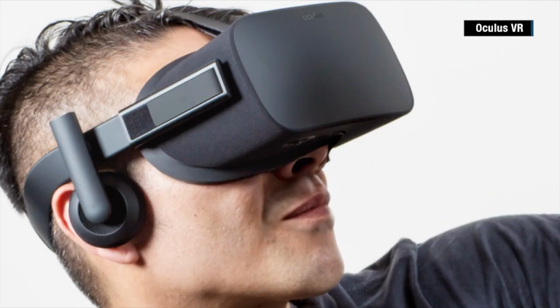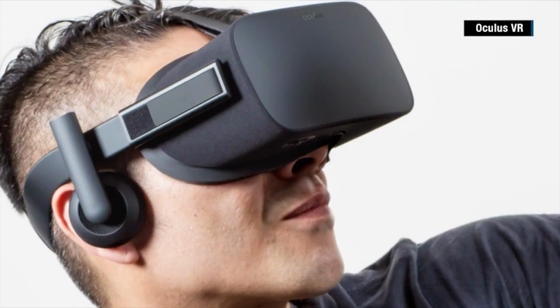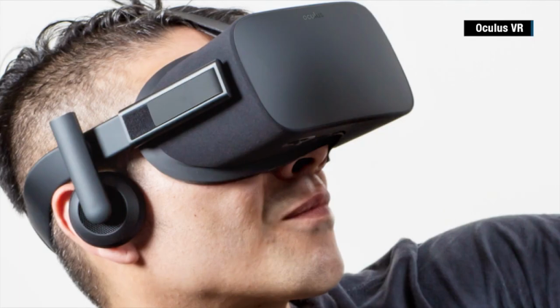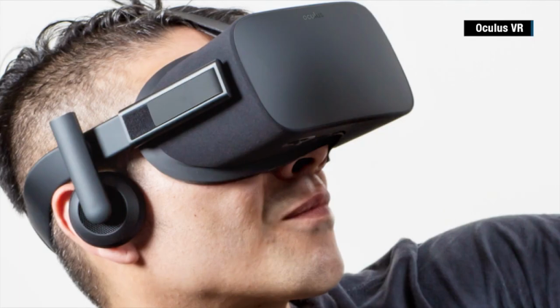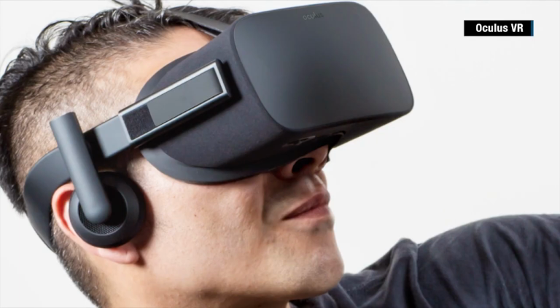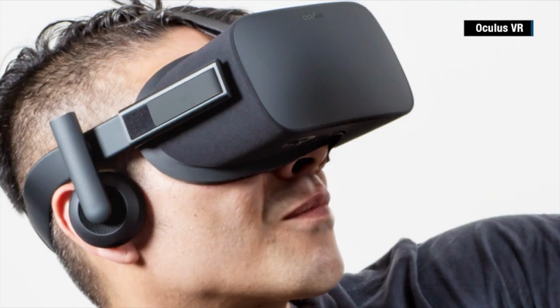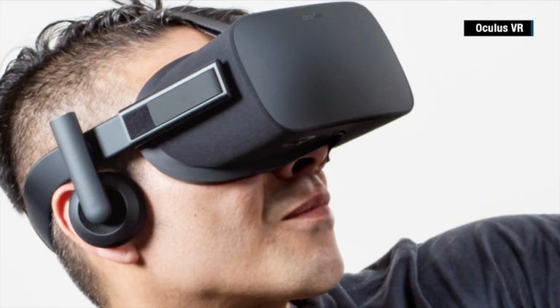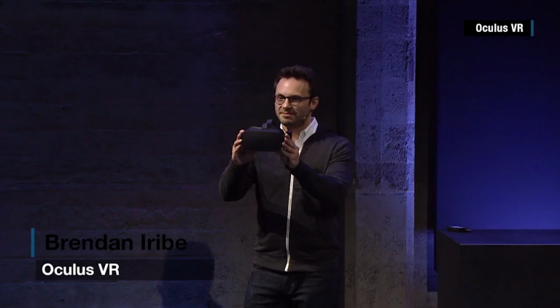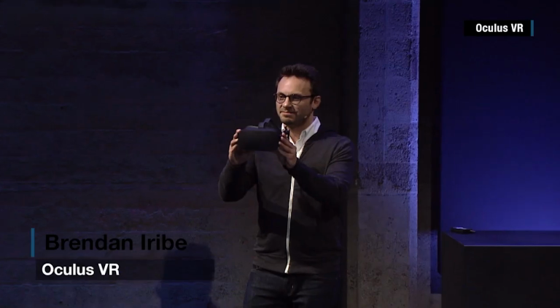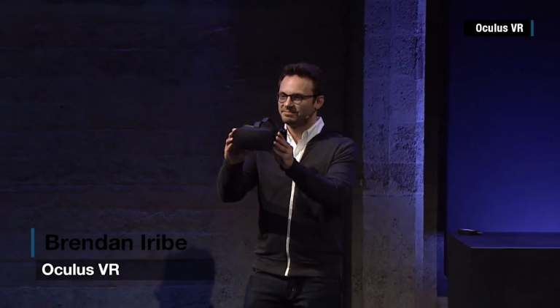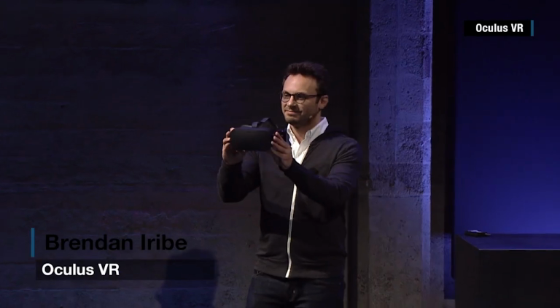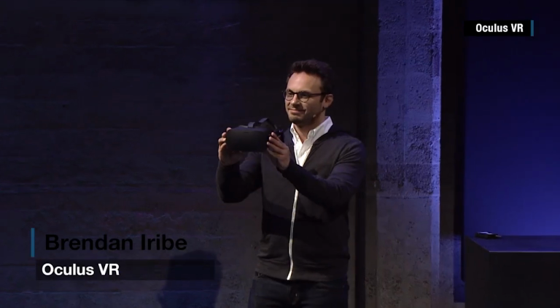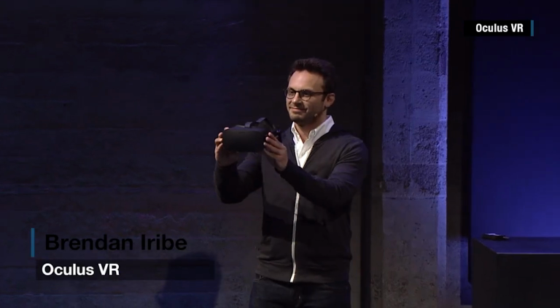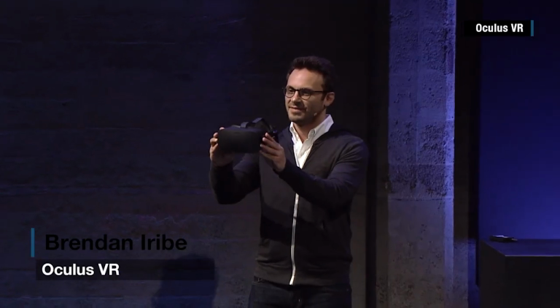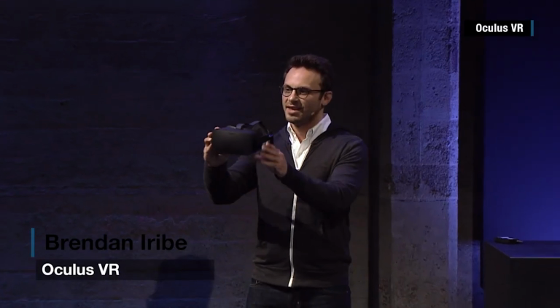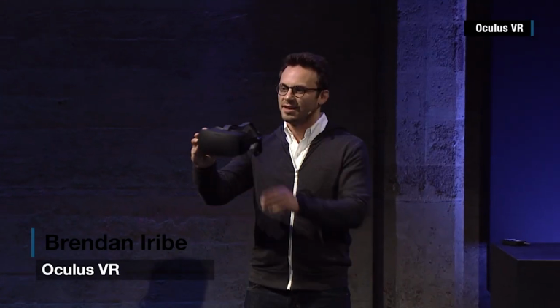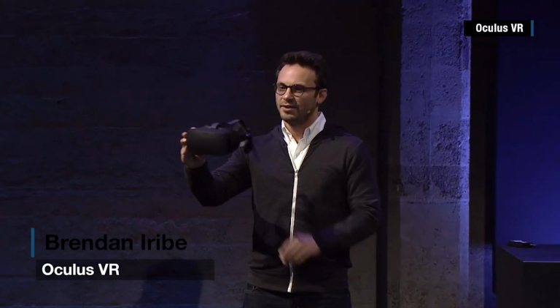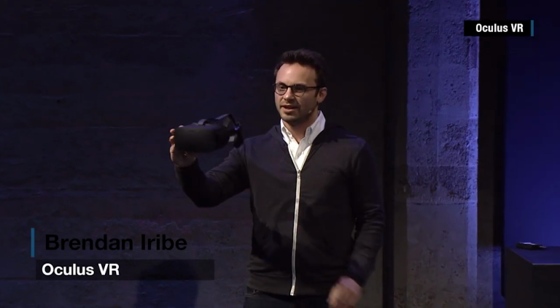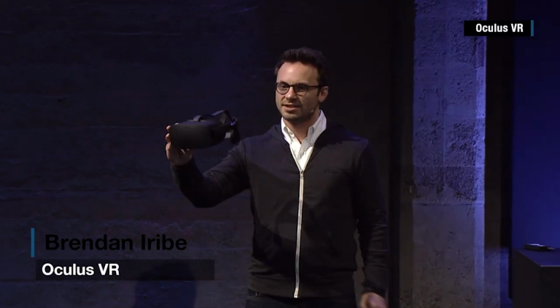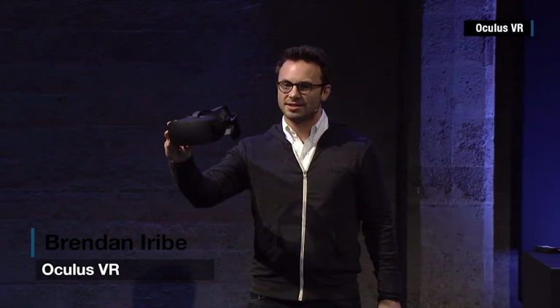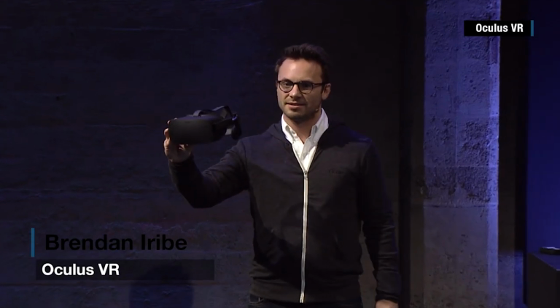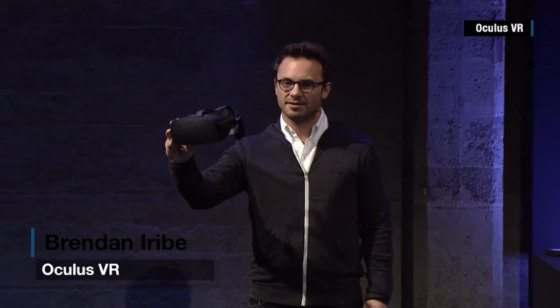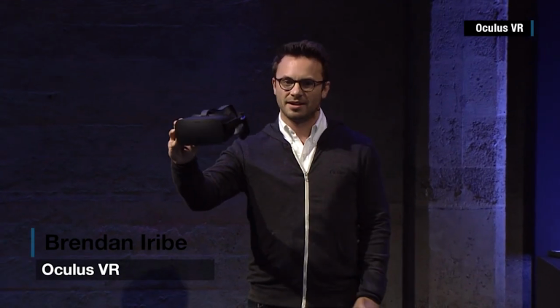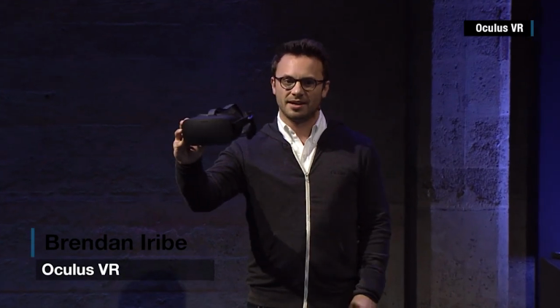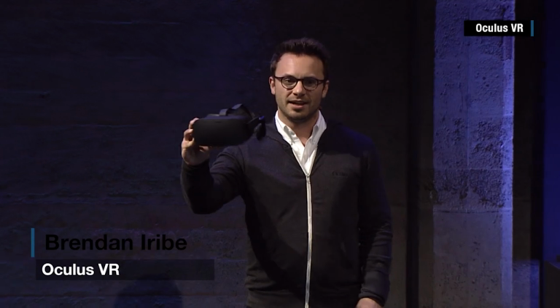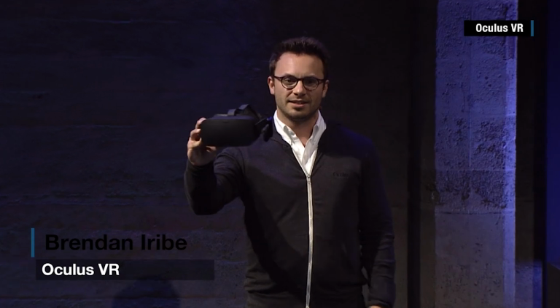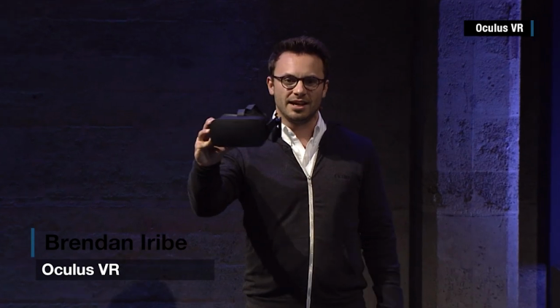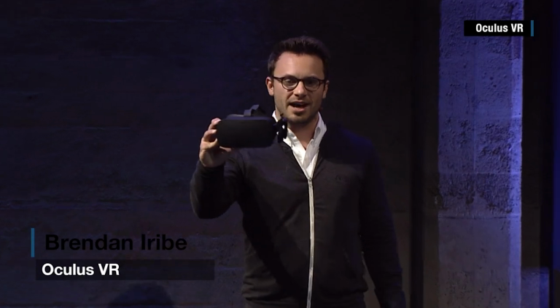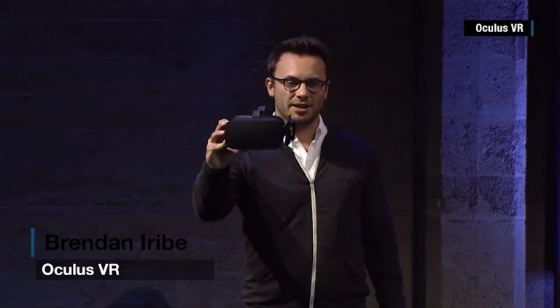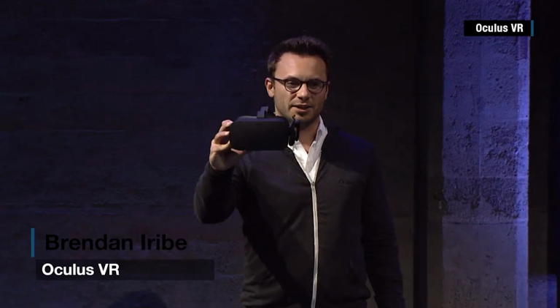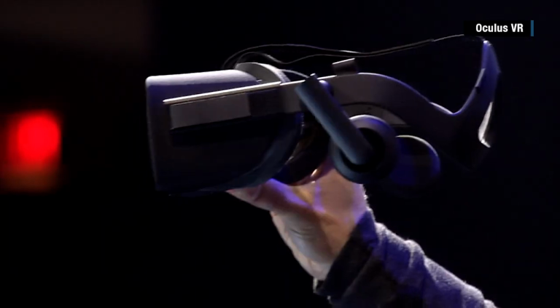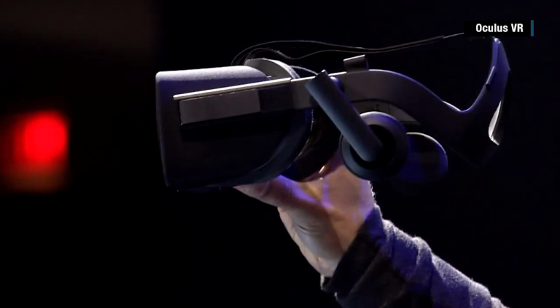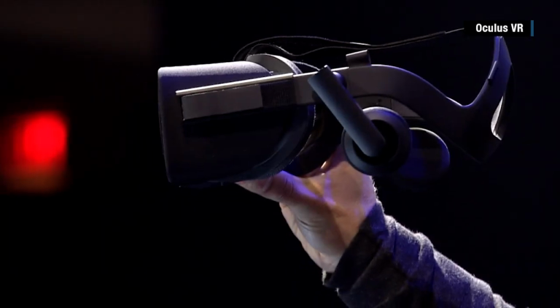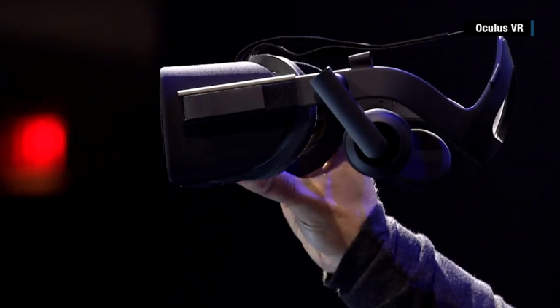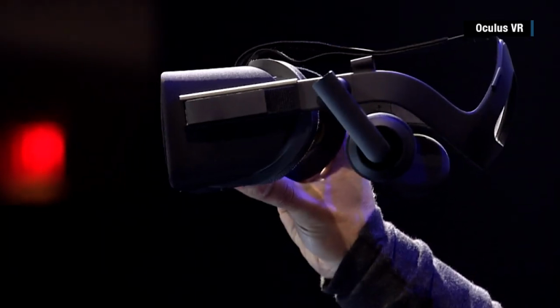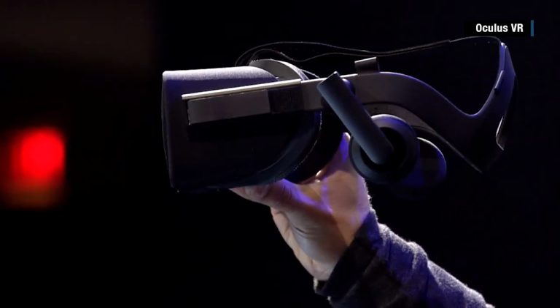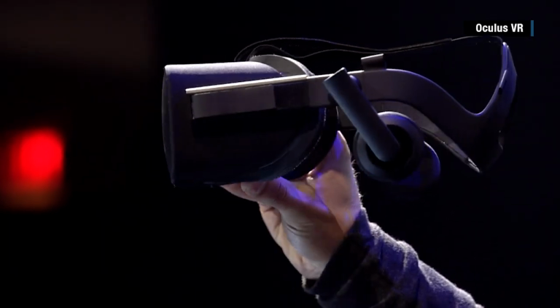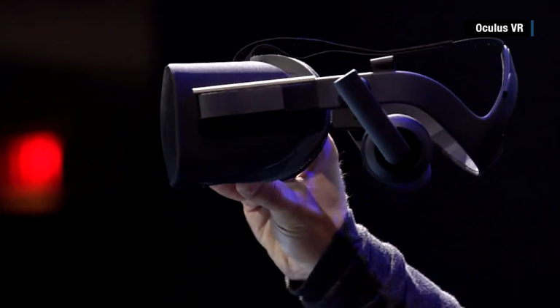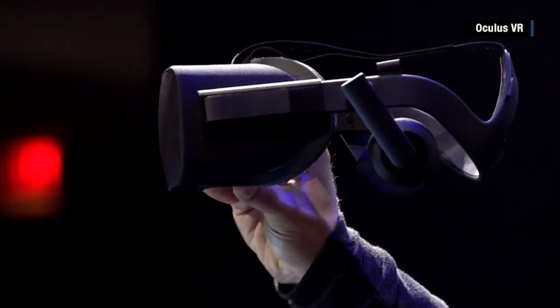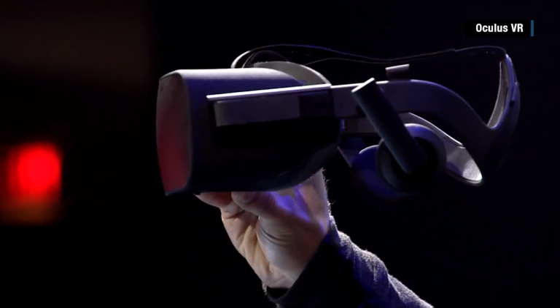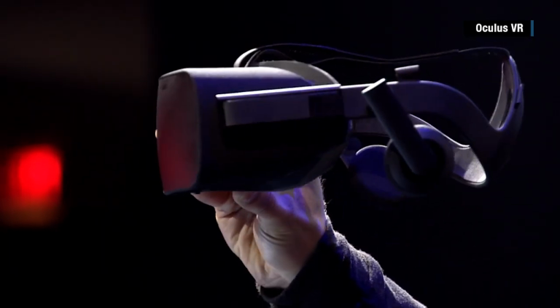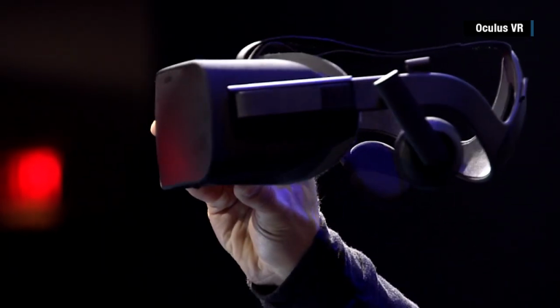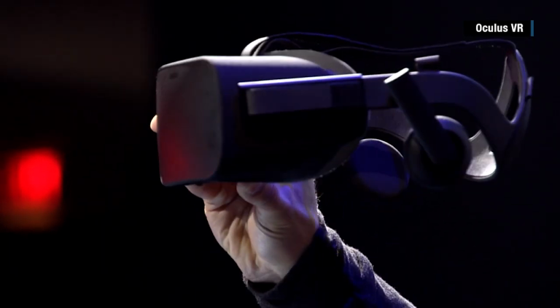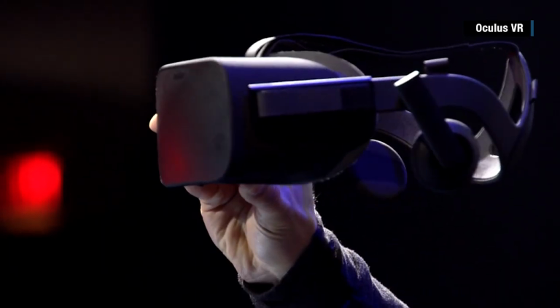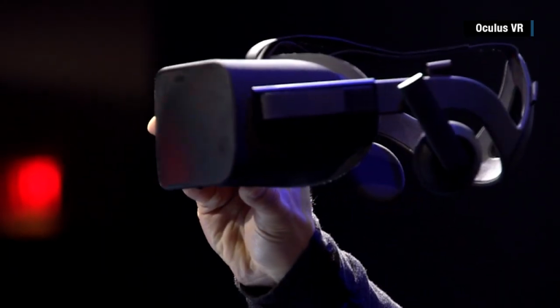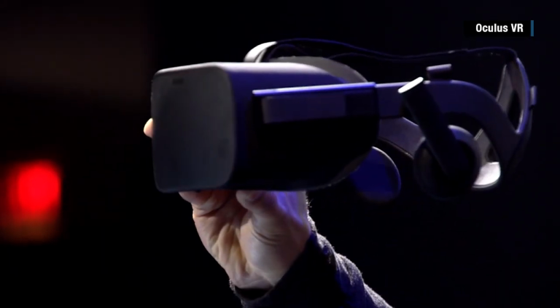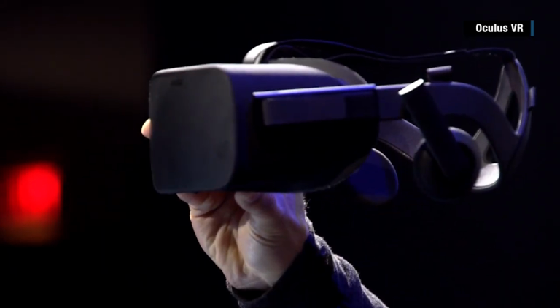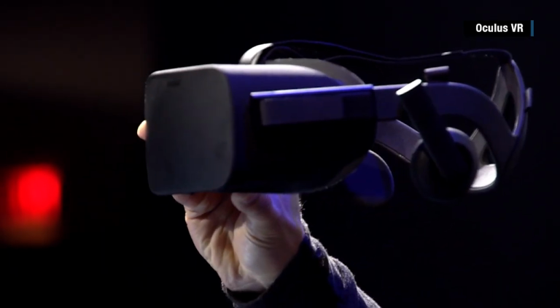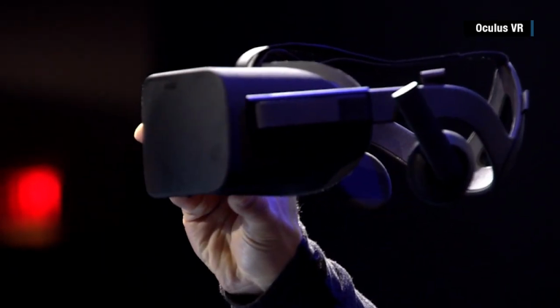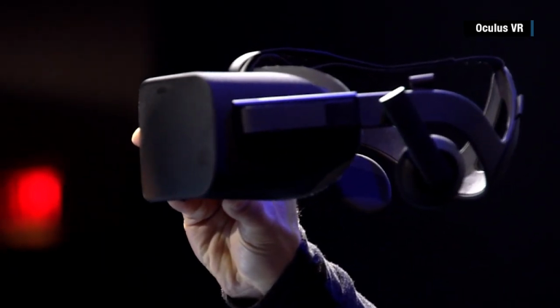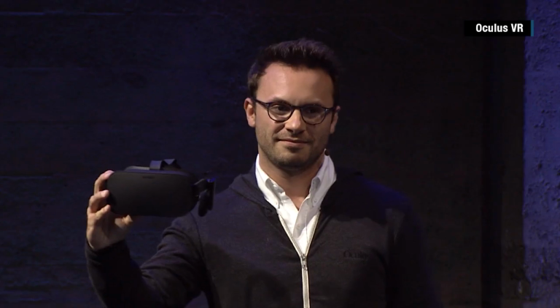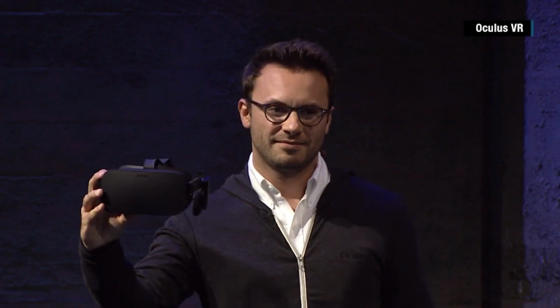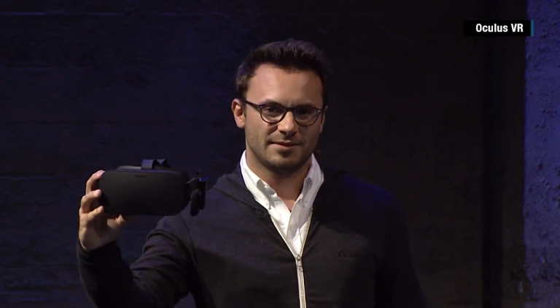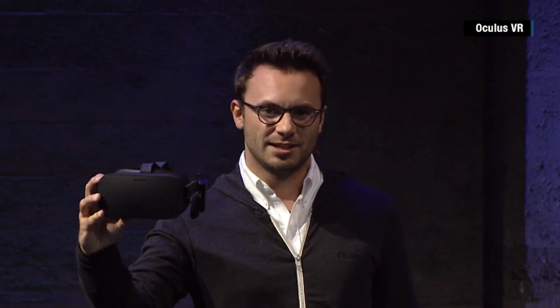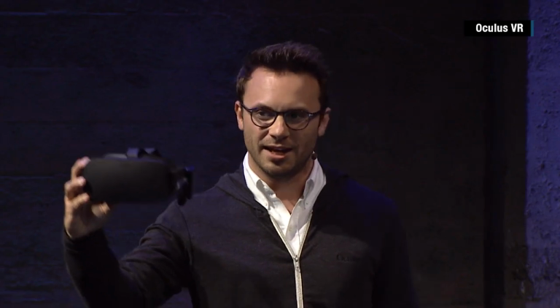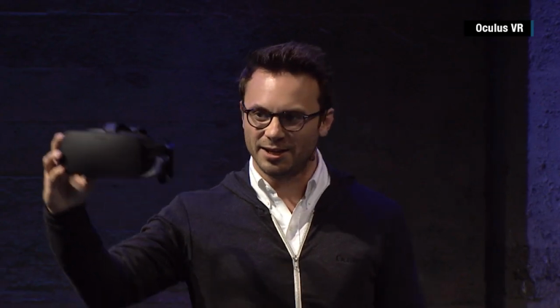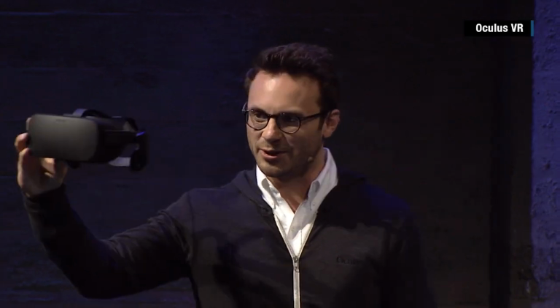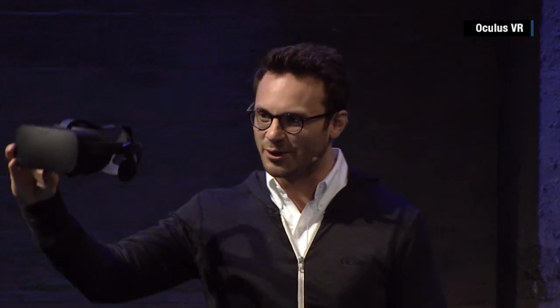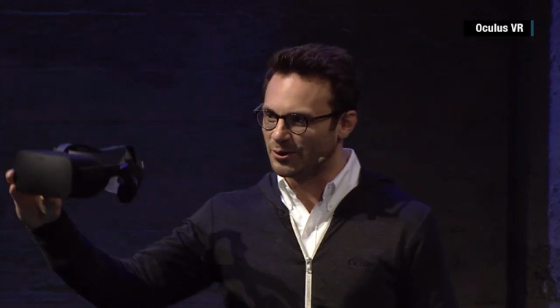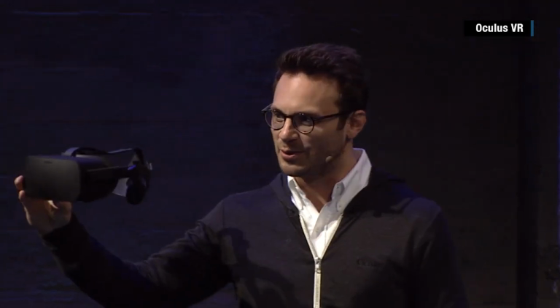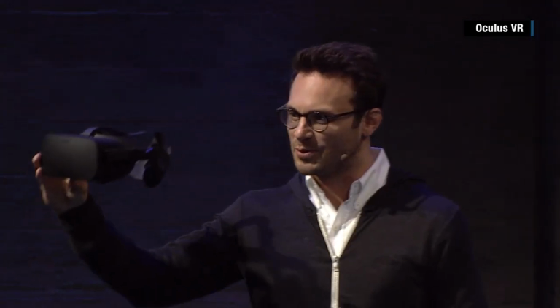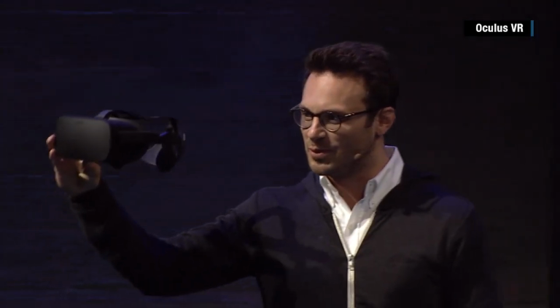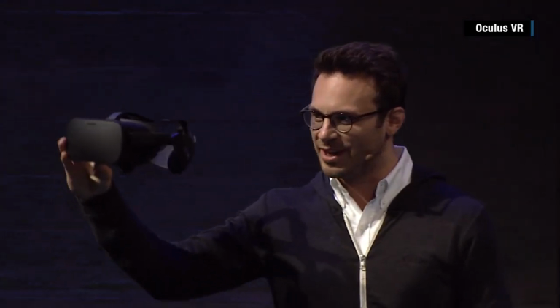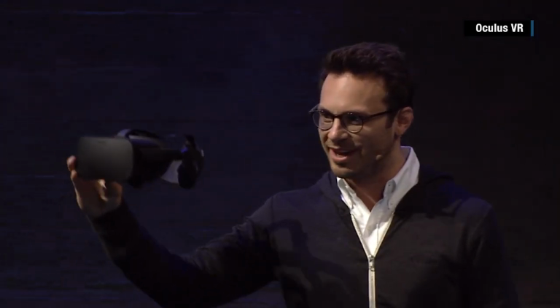This is it. This is the Oculus Rift. It's light — you can hold it with one hand.